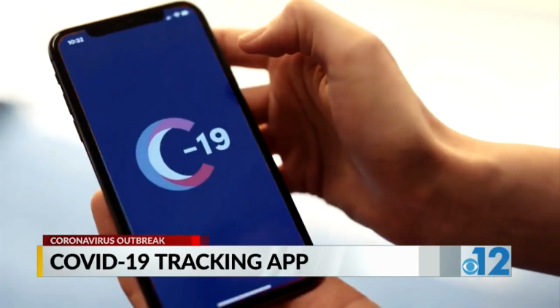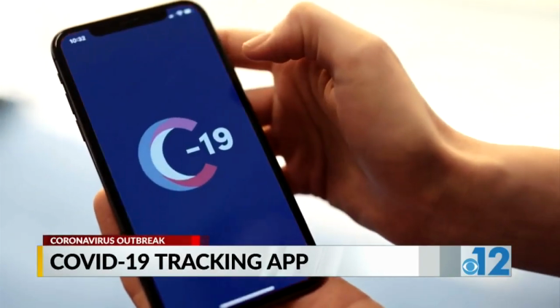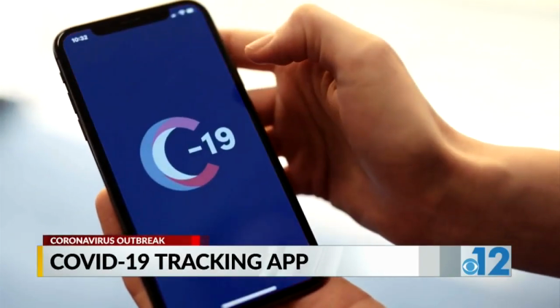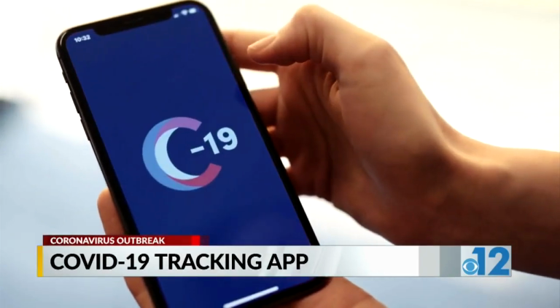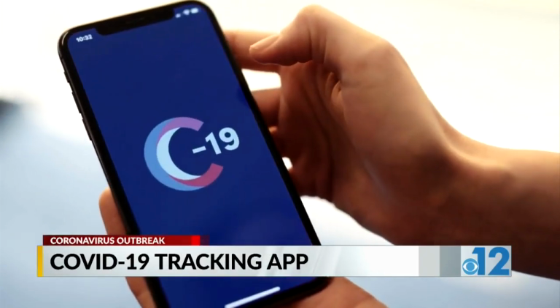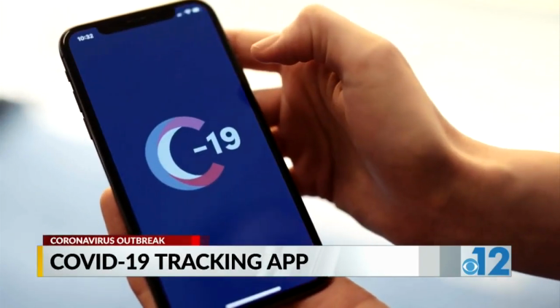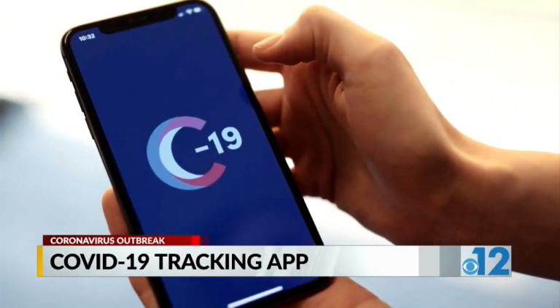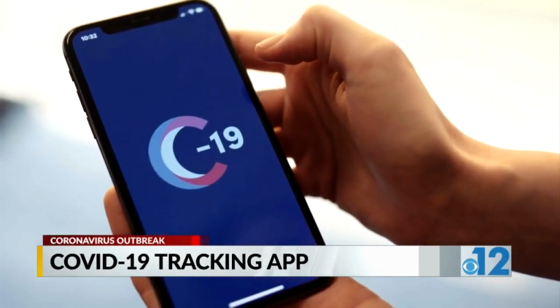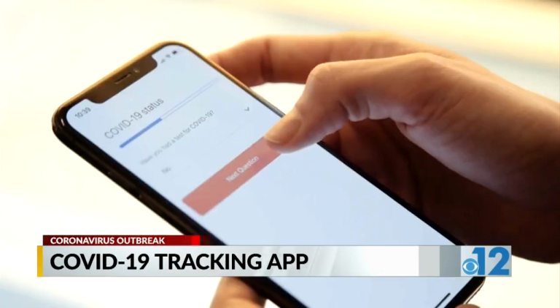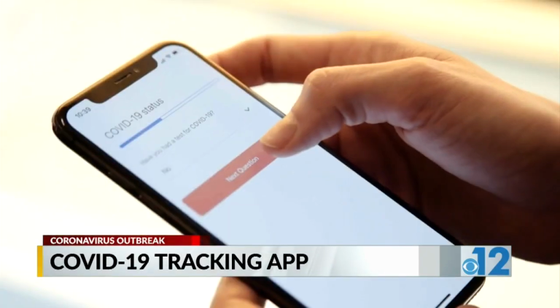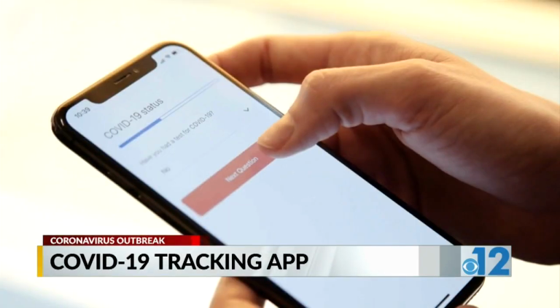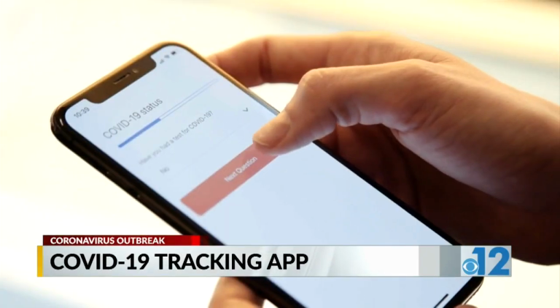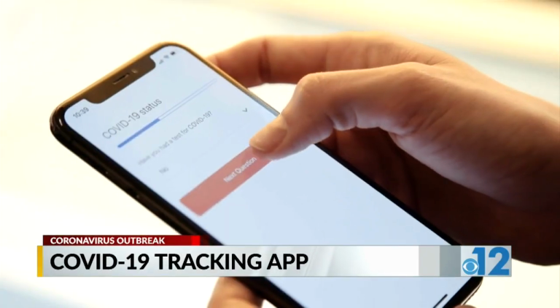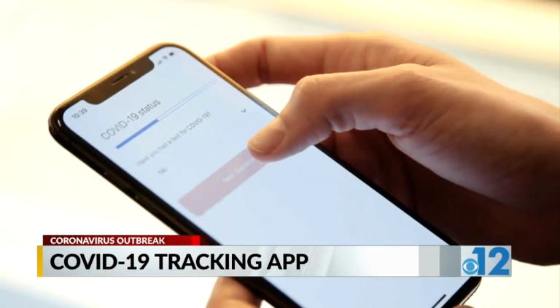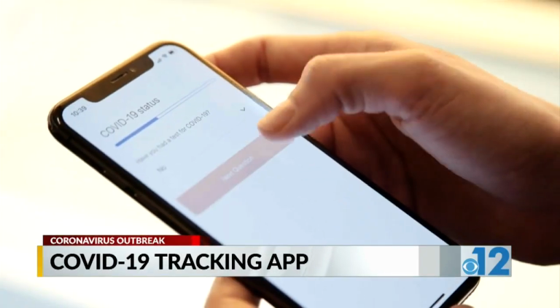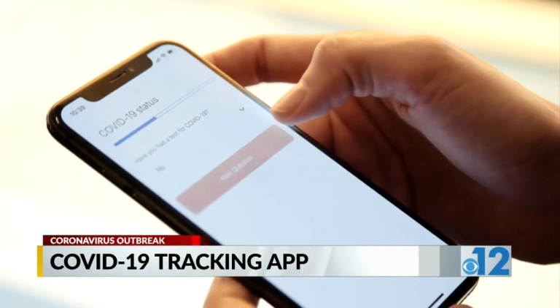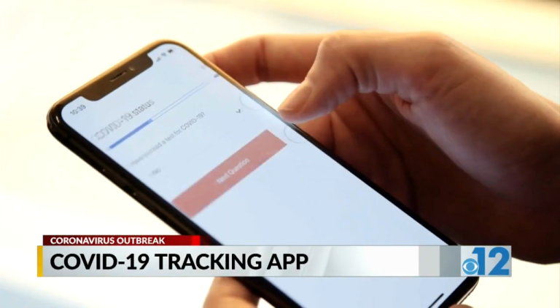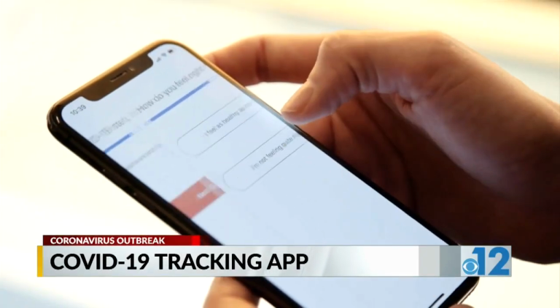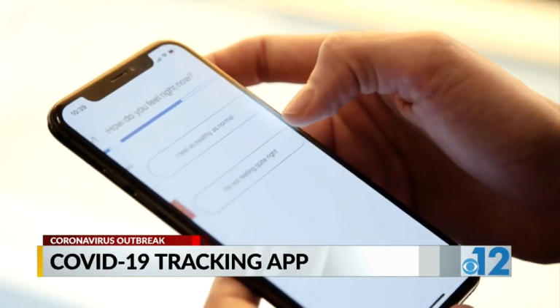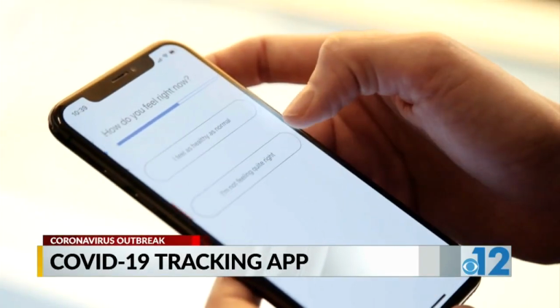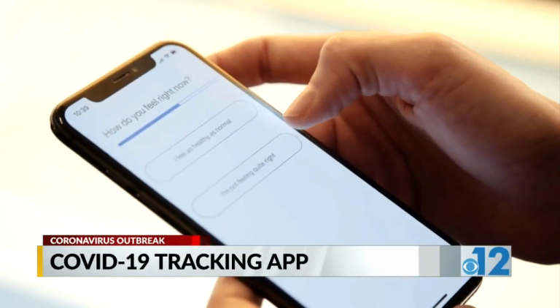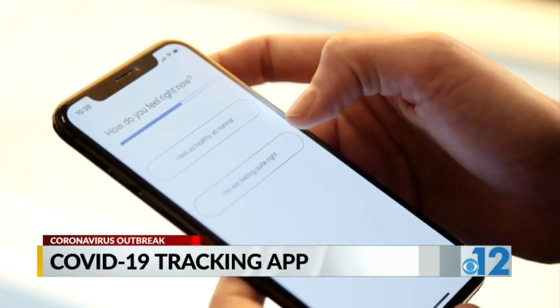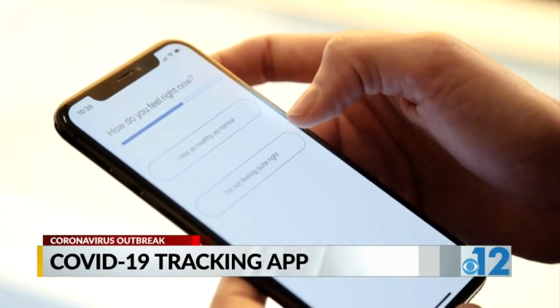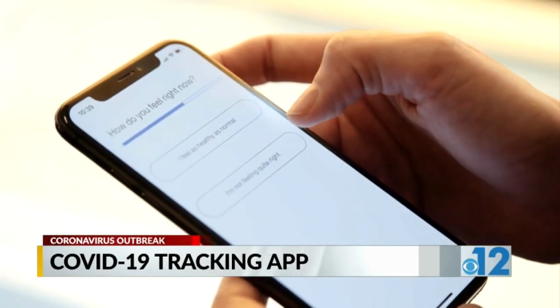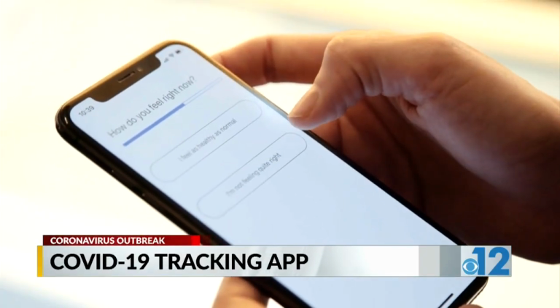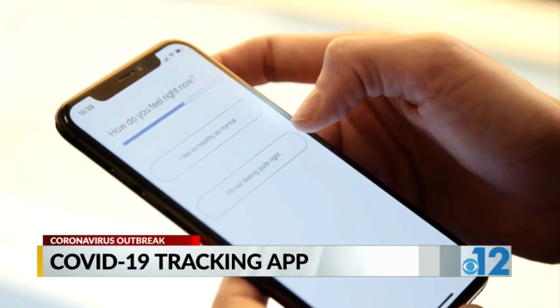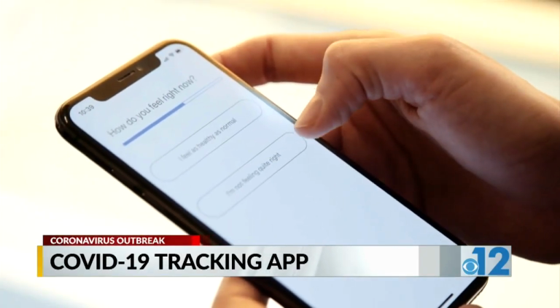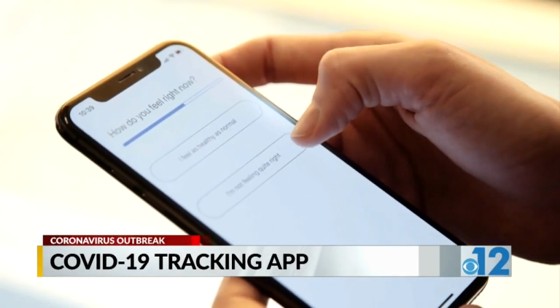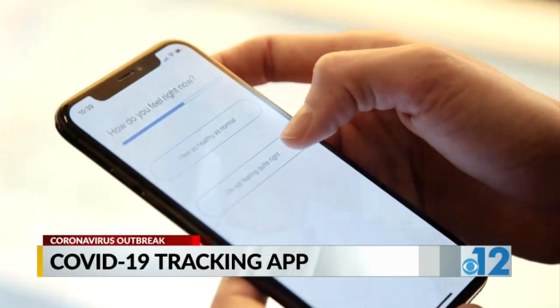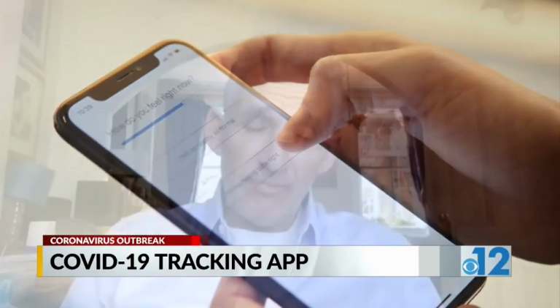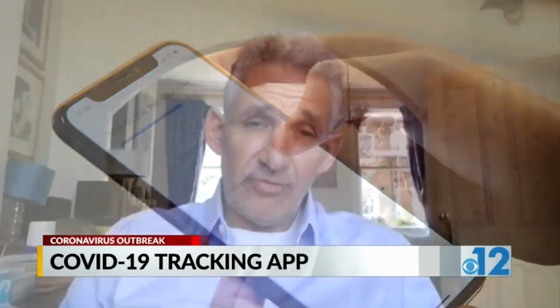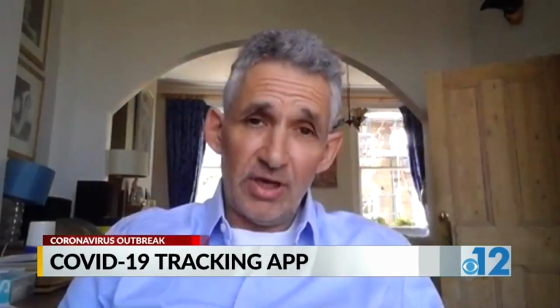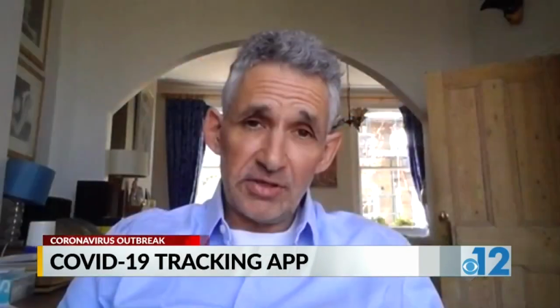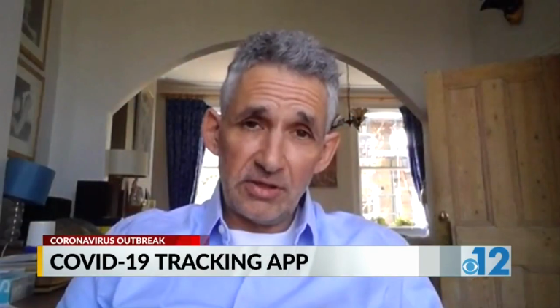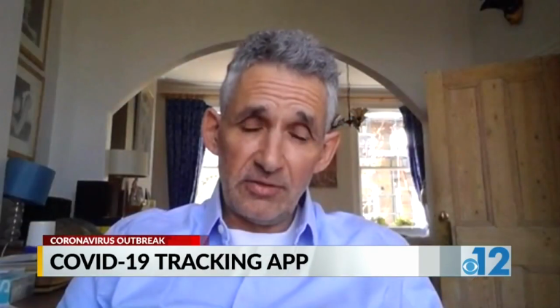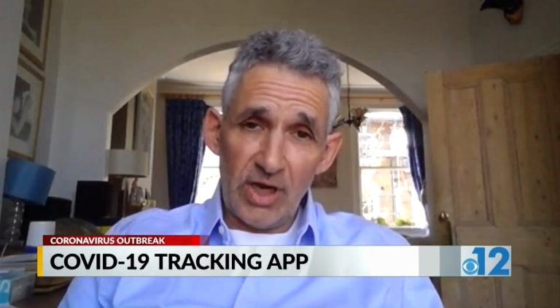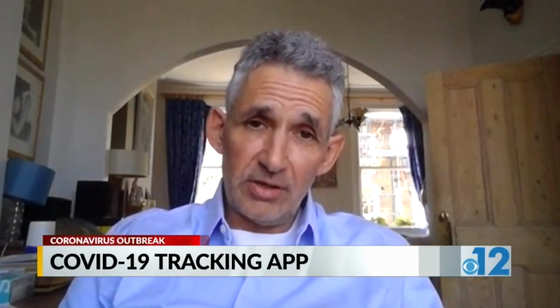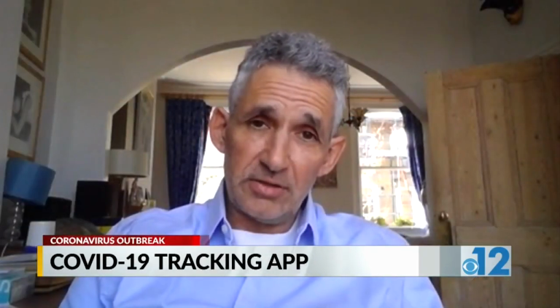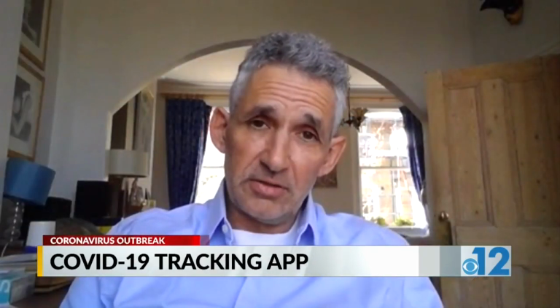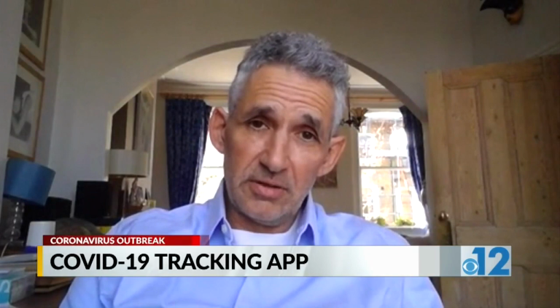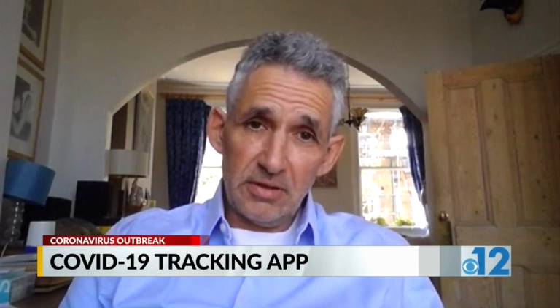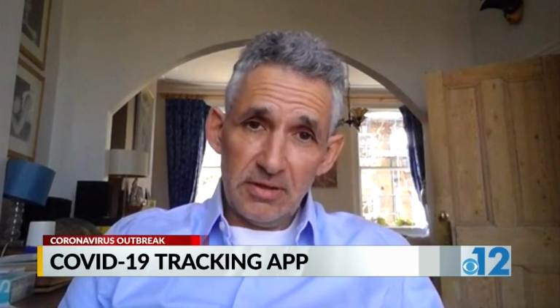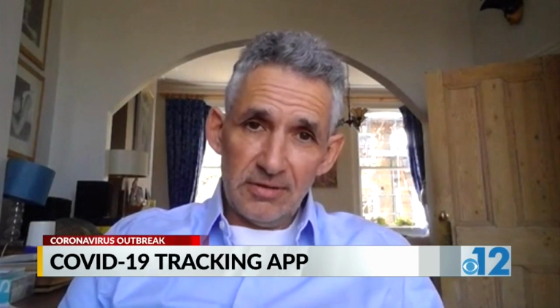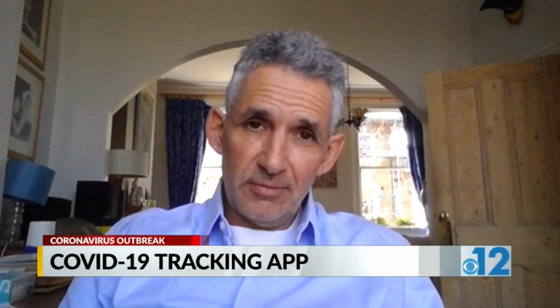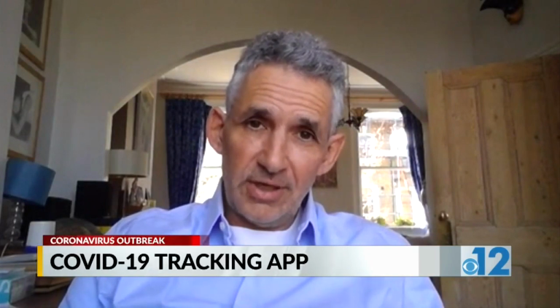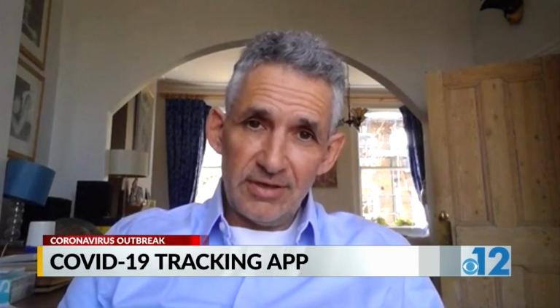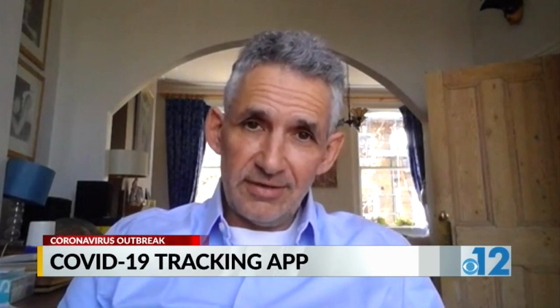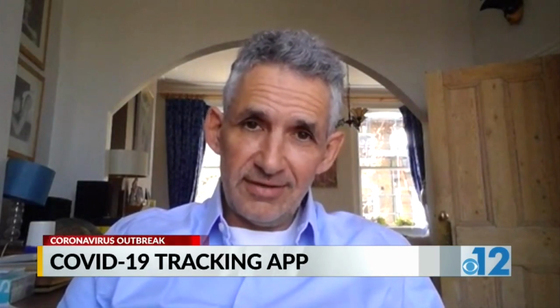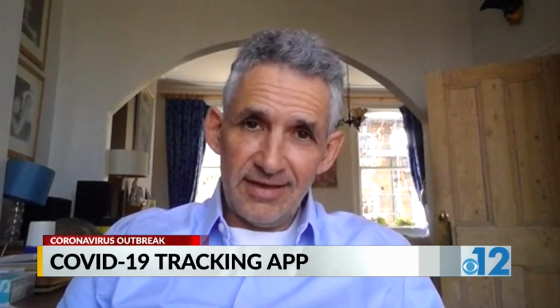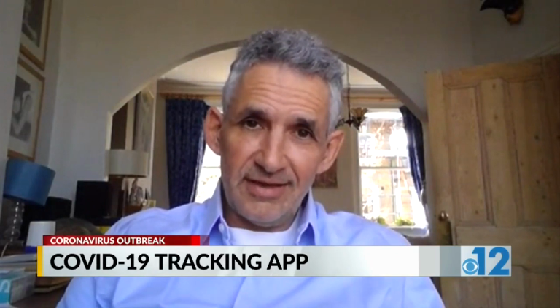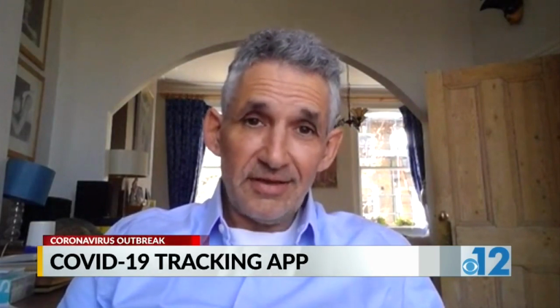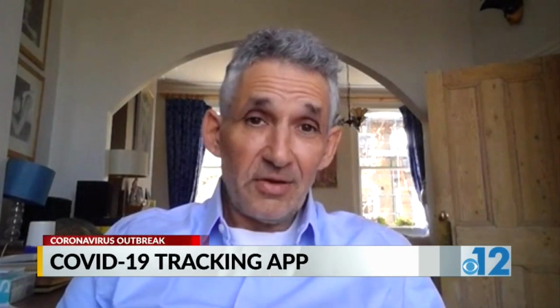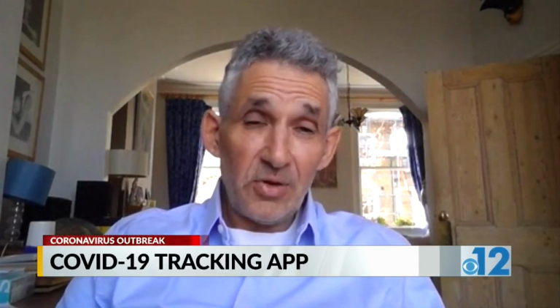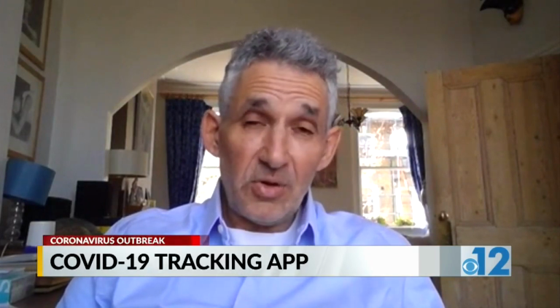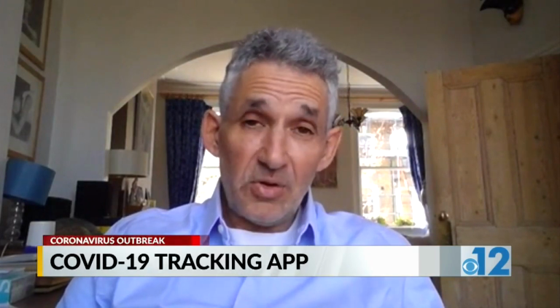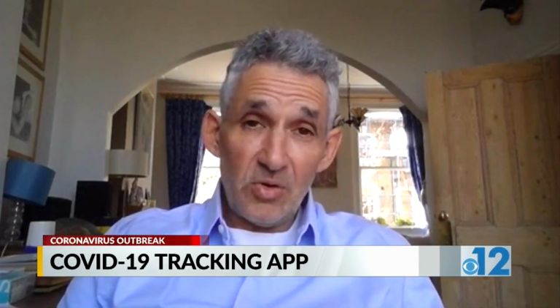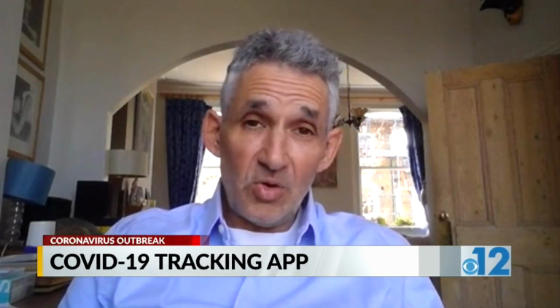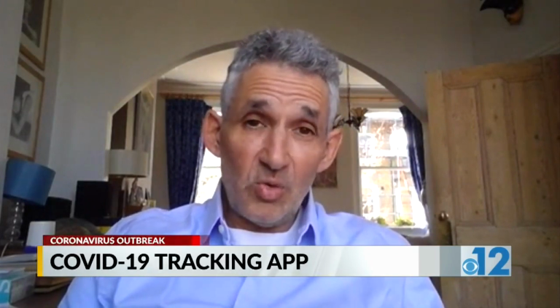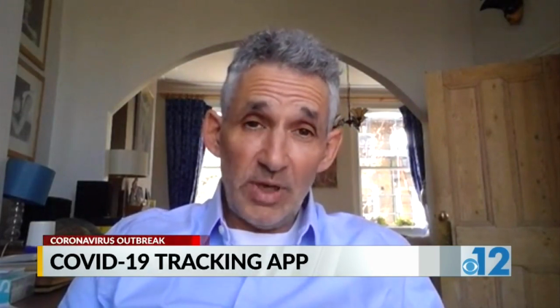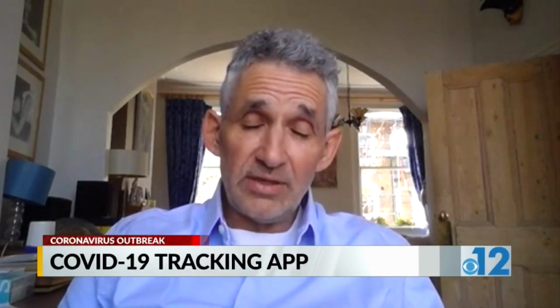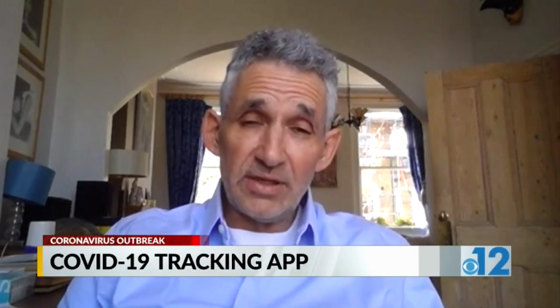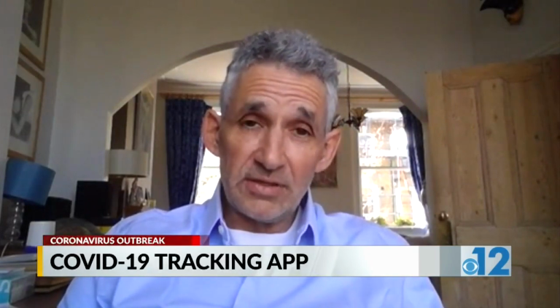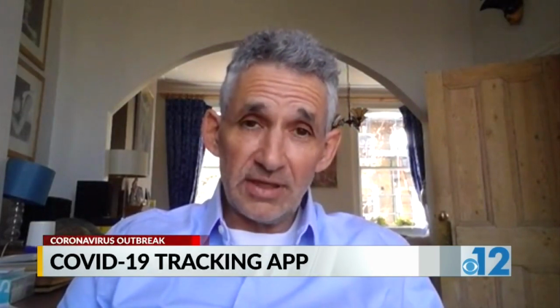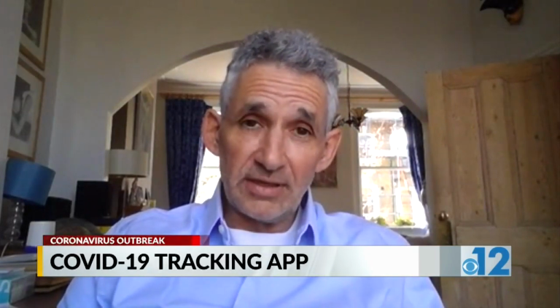Two million downloads and counting. If we can spread the app faster than the virus, we can all beat this thing.